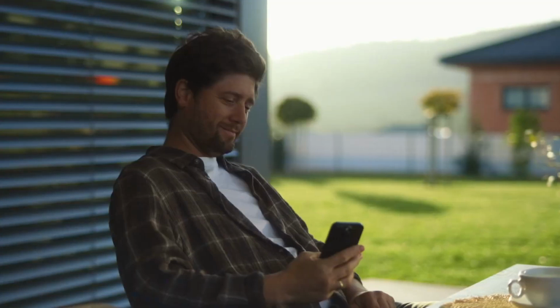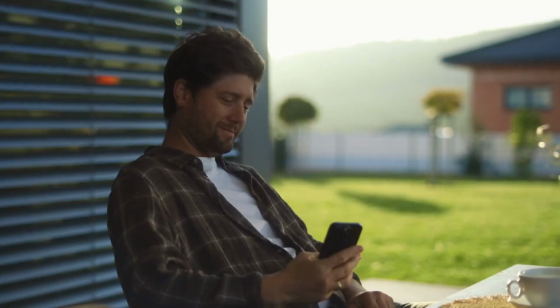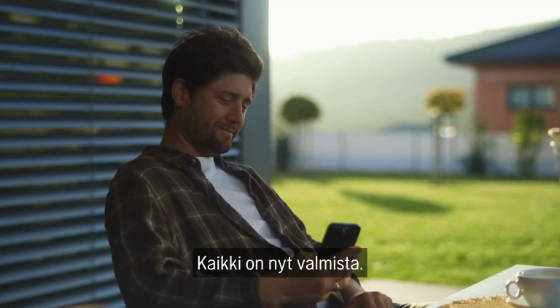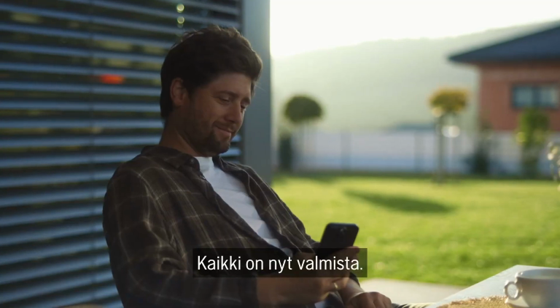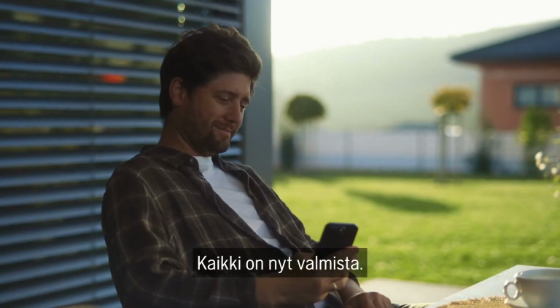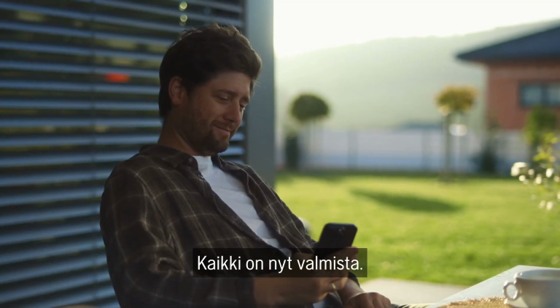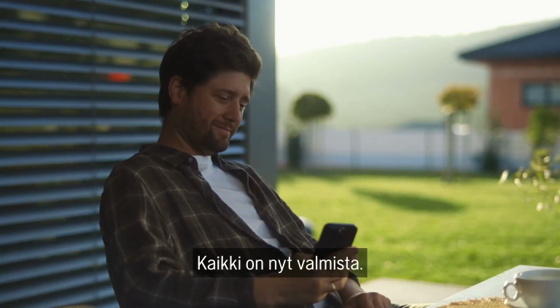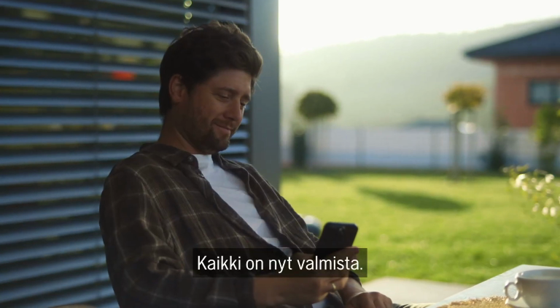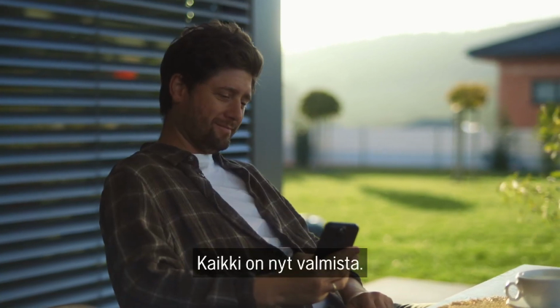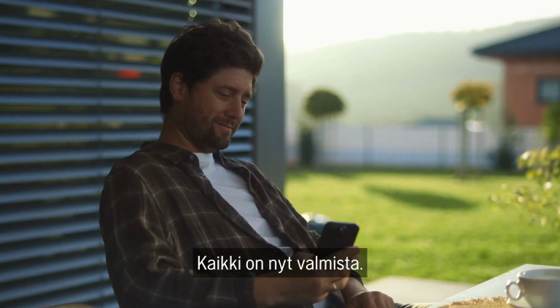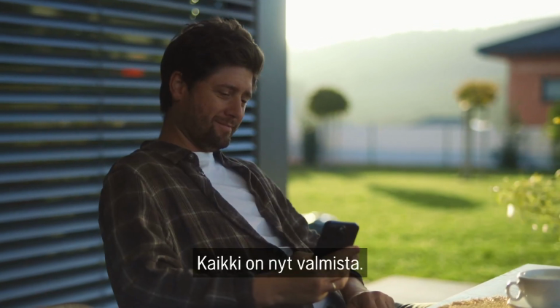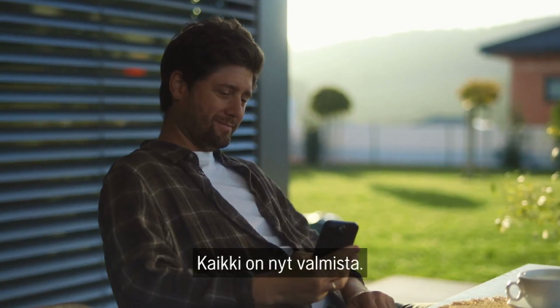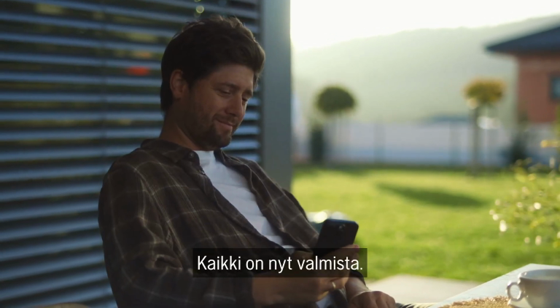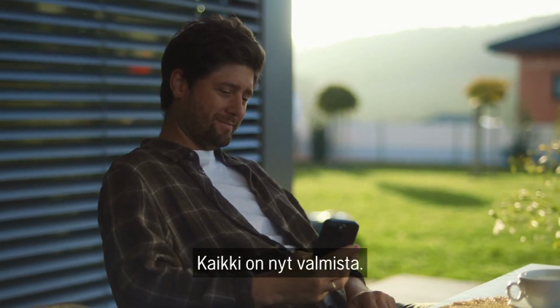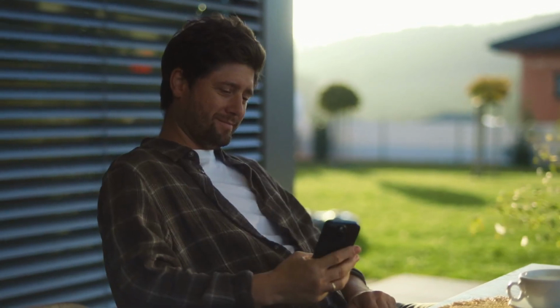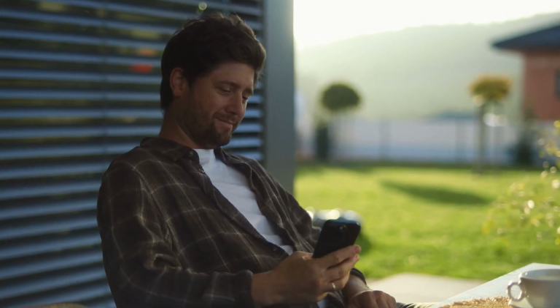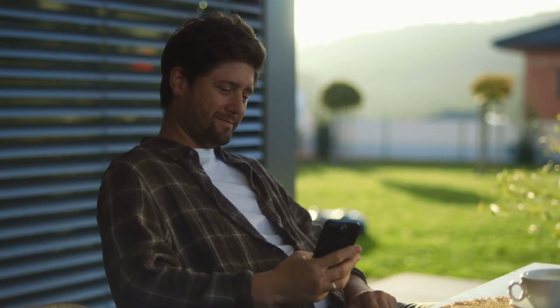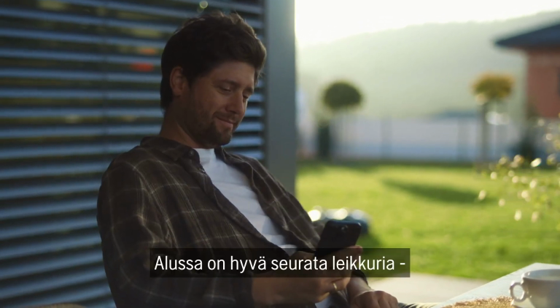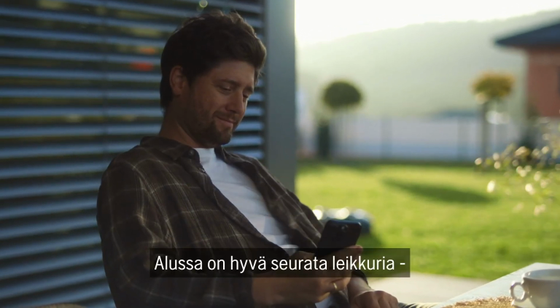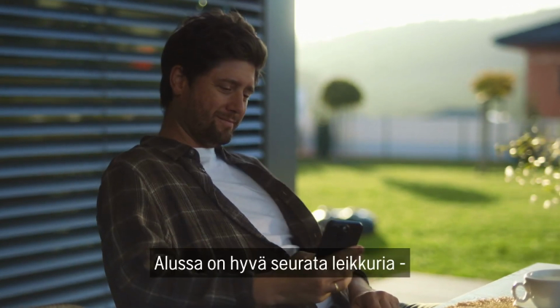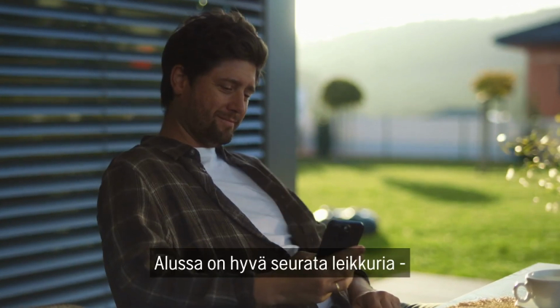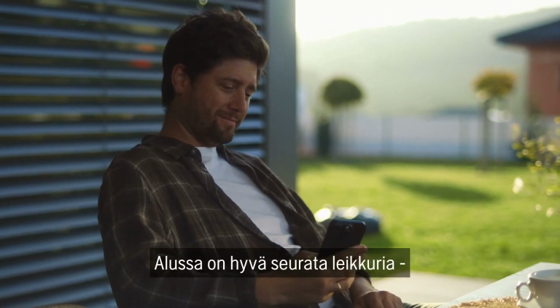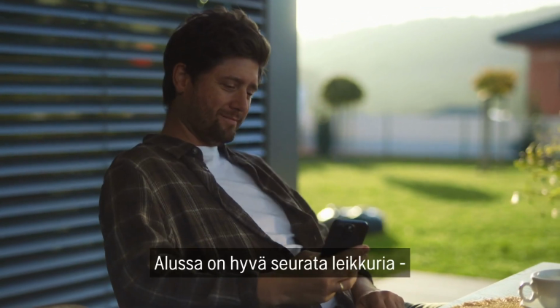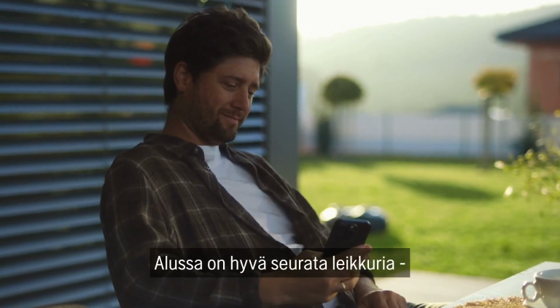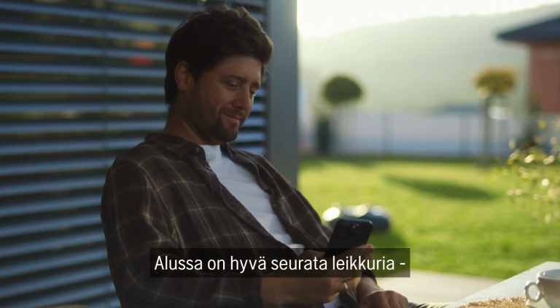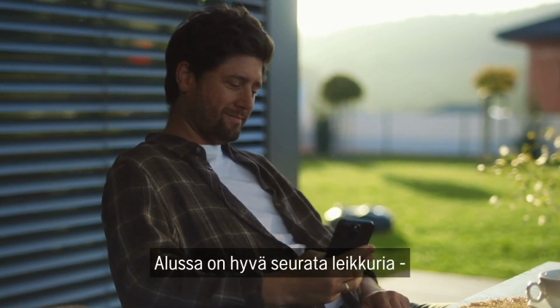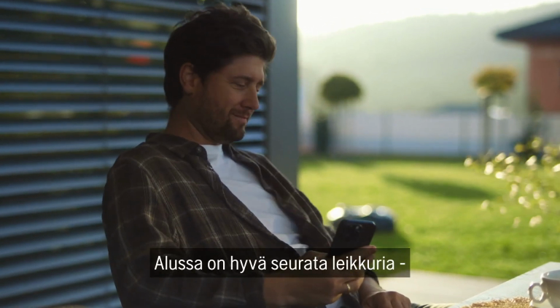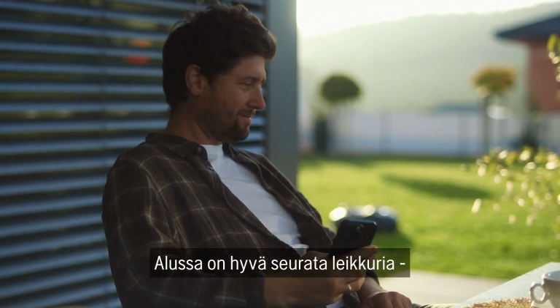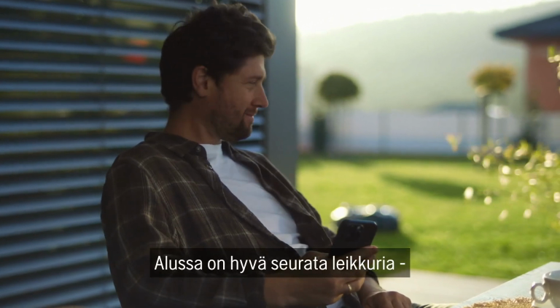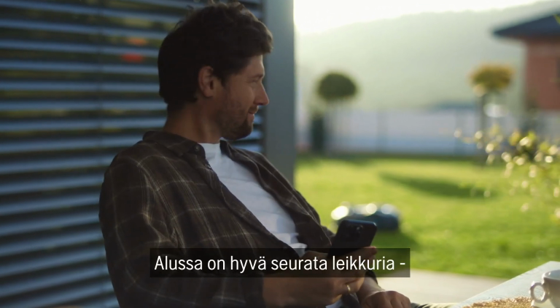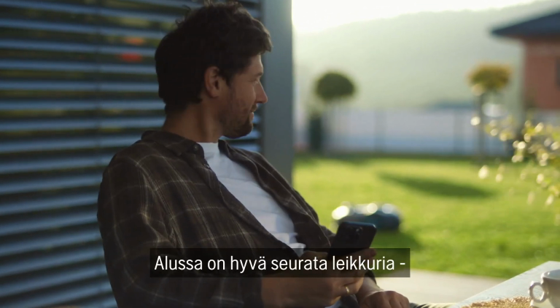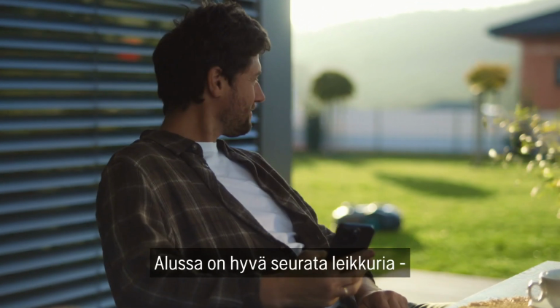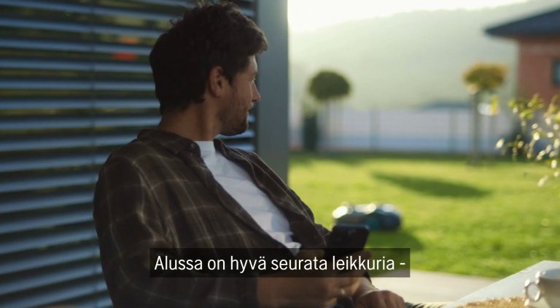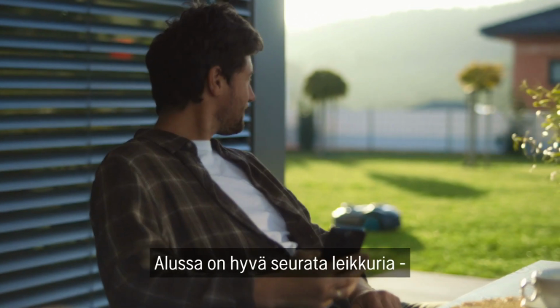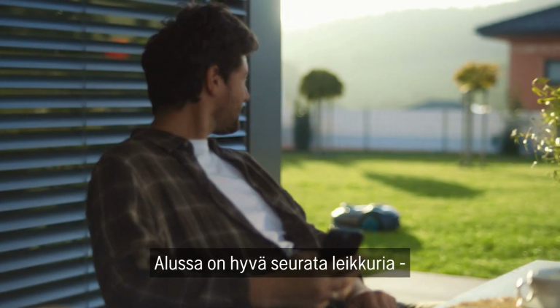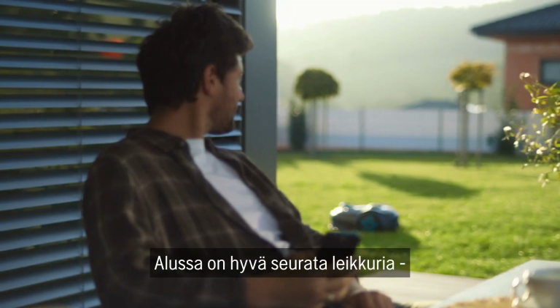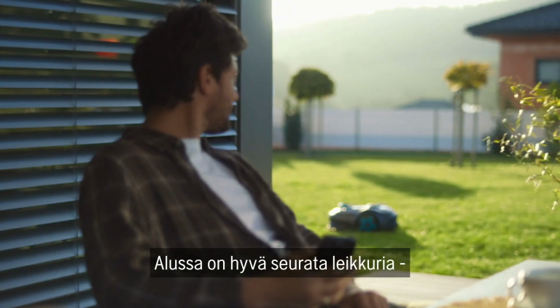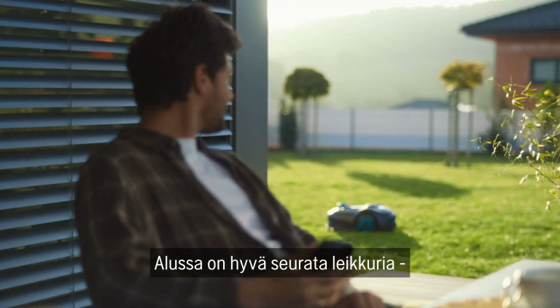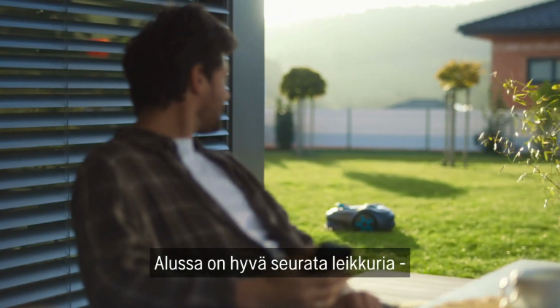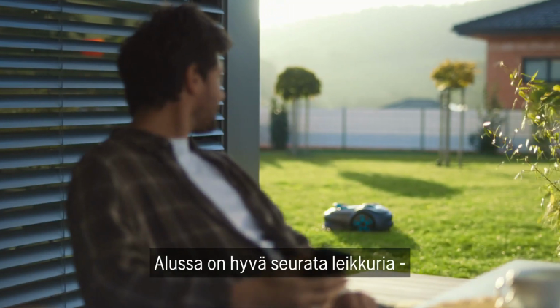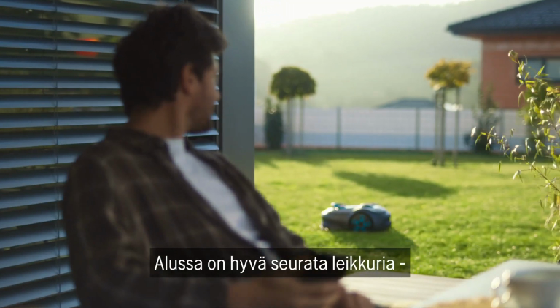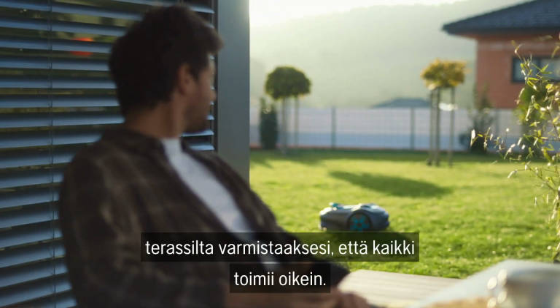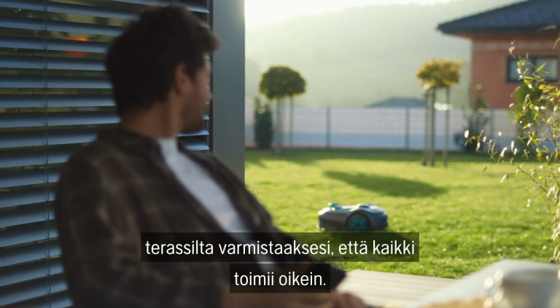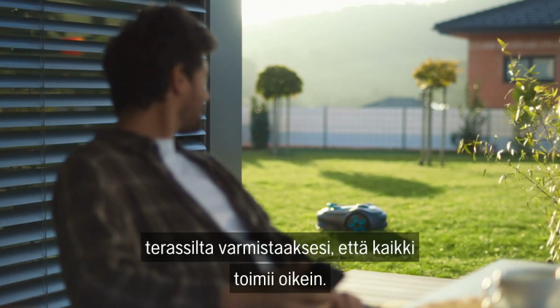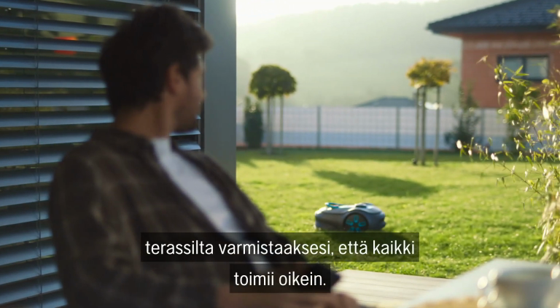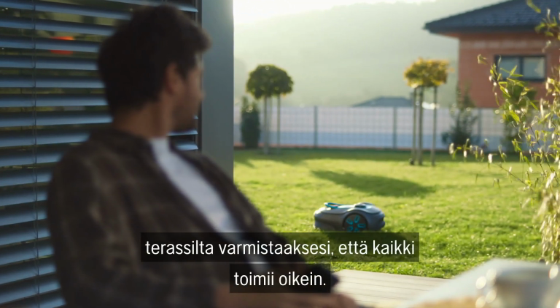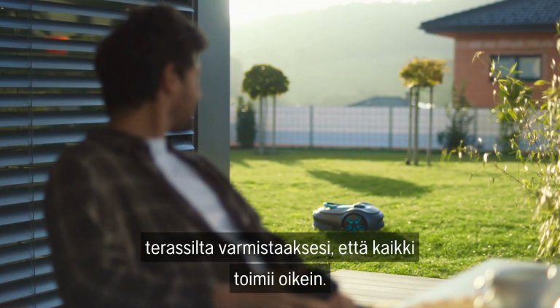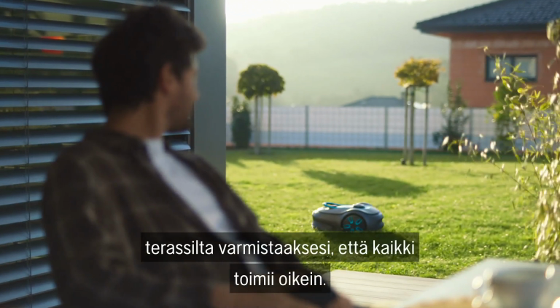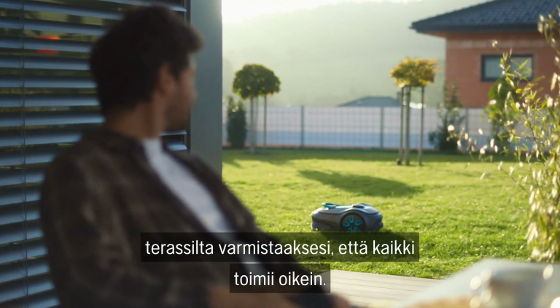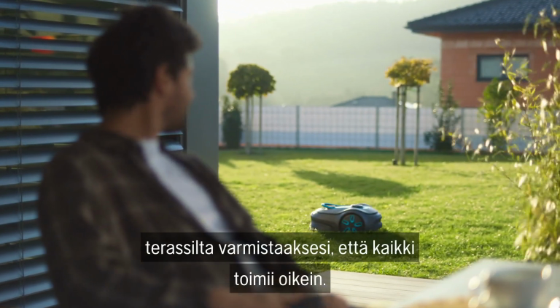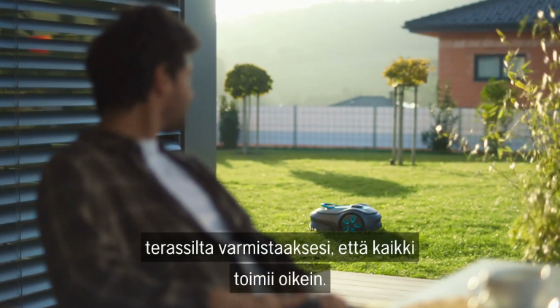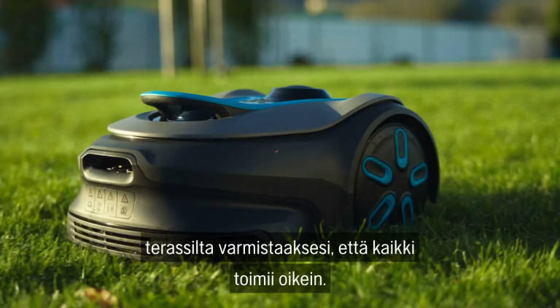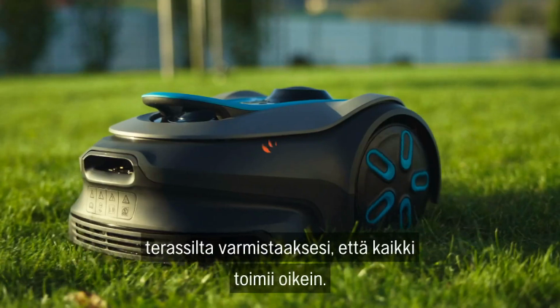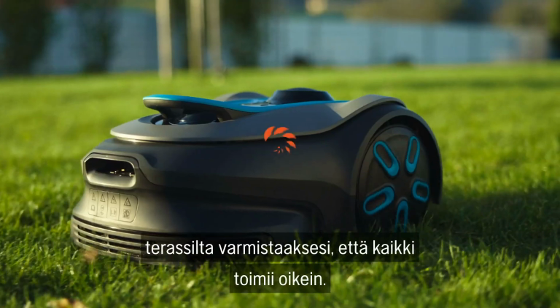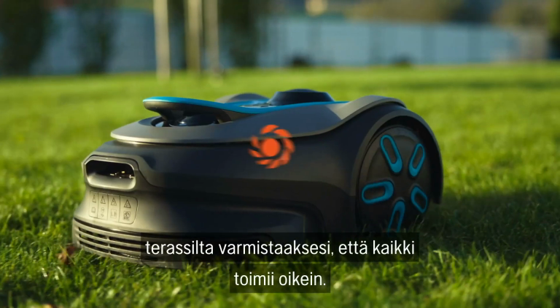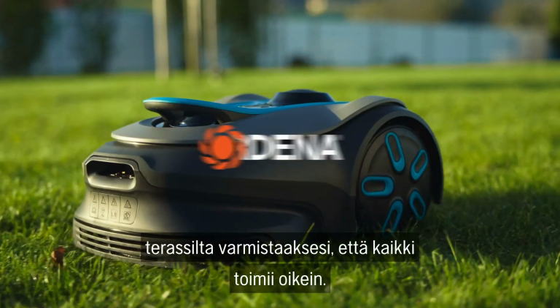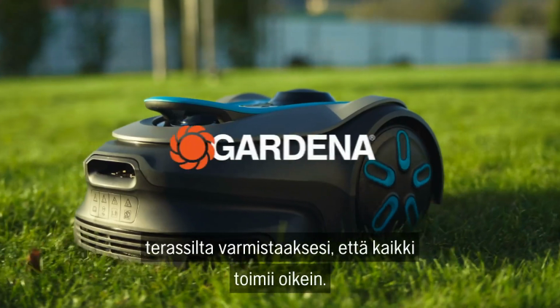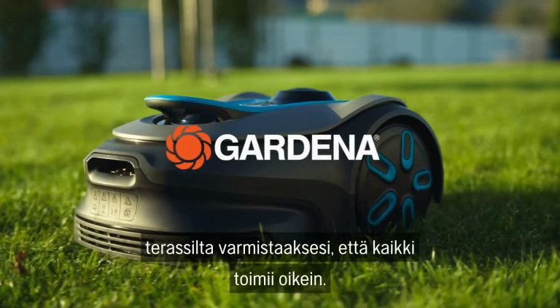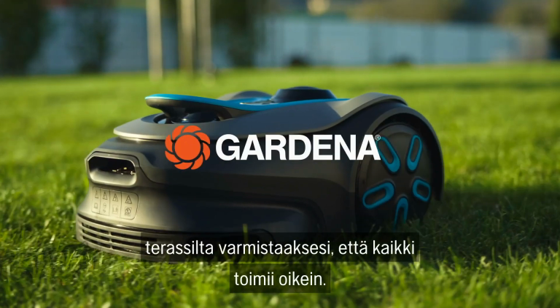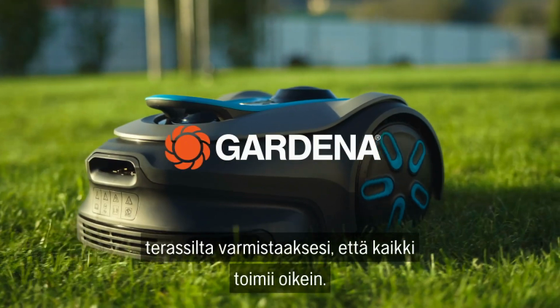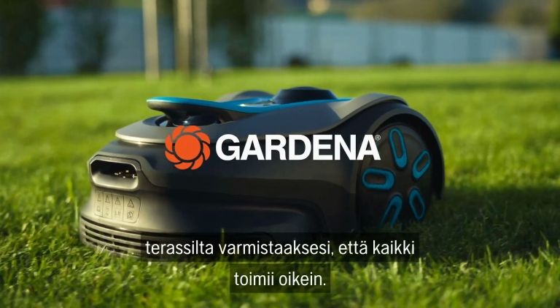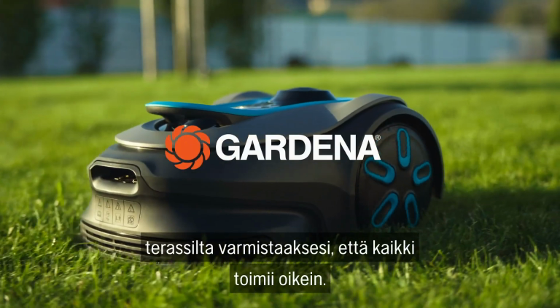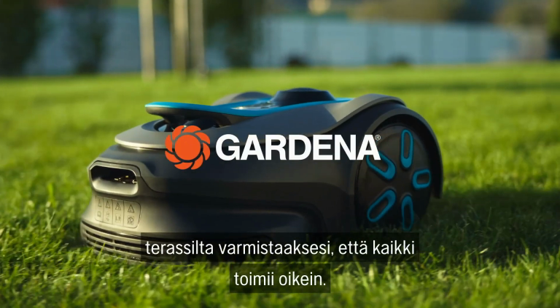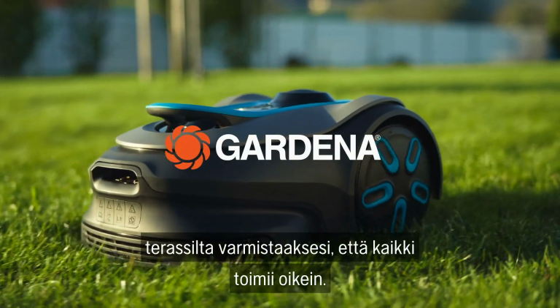Everything is now ready. Initially, it's better to watch the mower from the patio to make sure that everything is running smoothly.